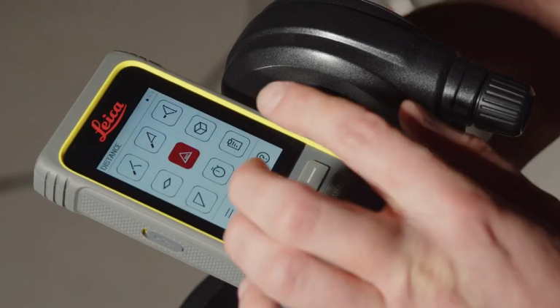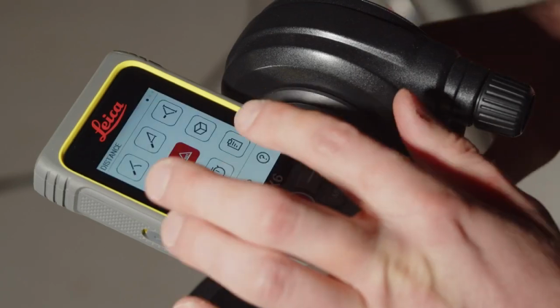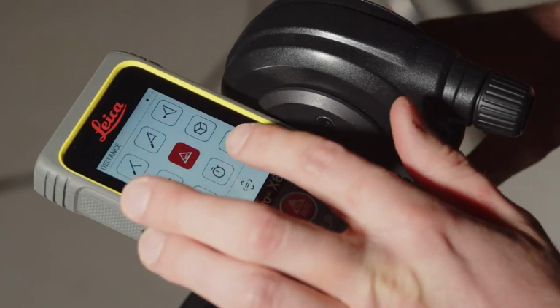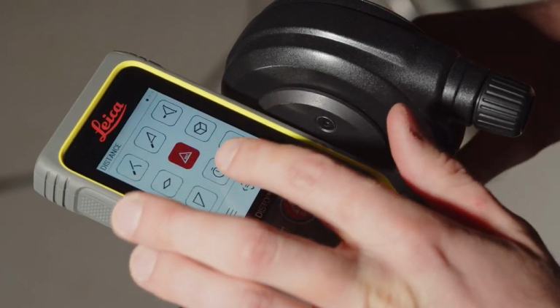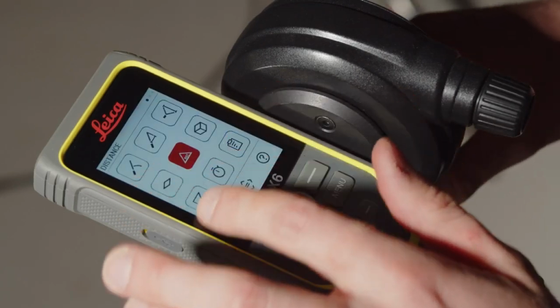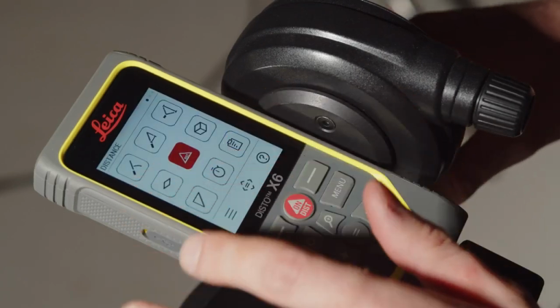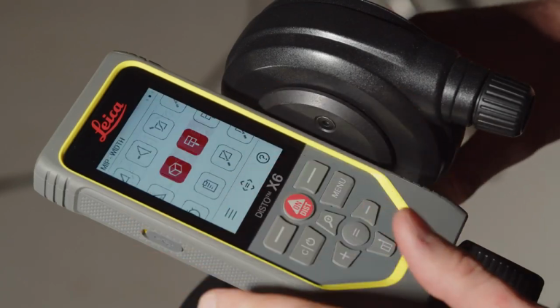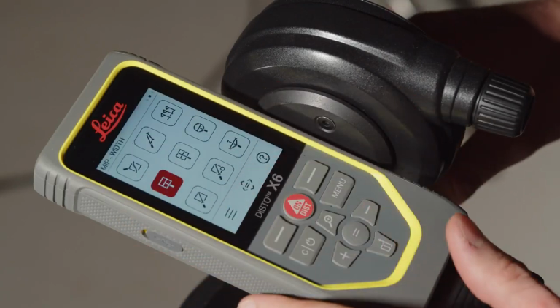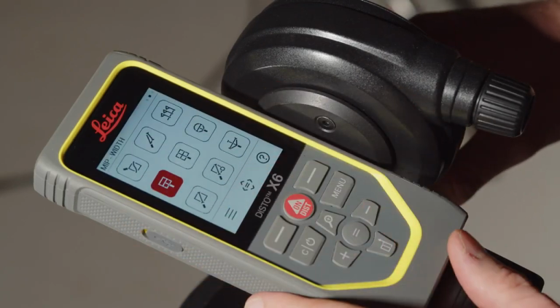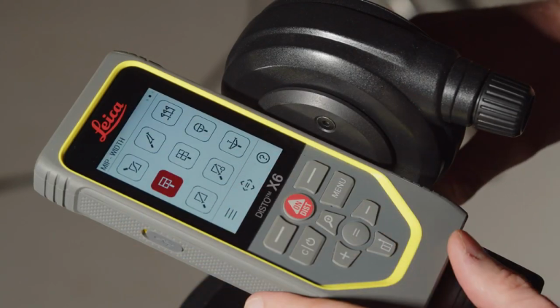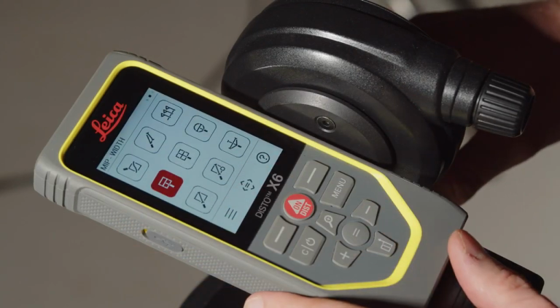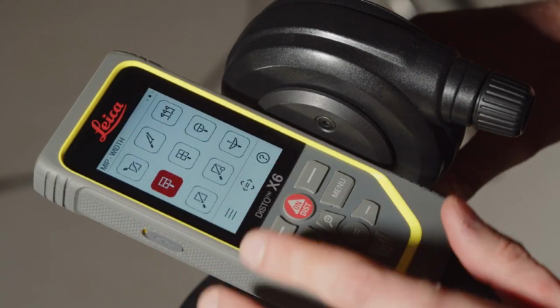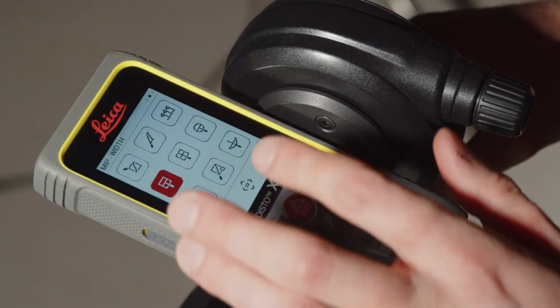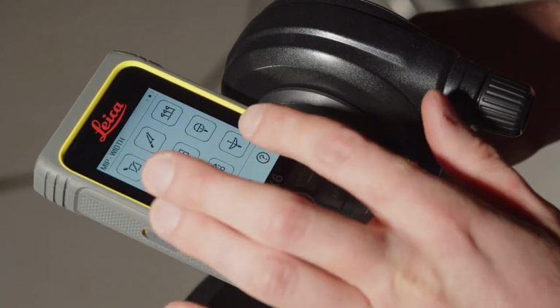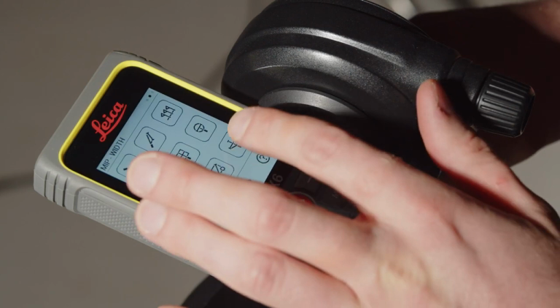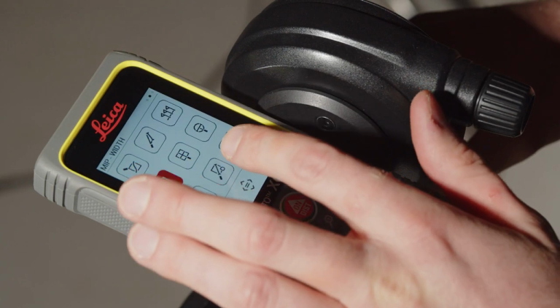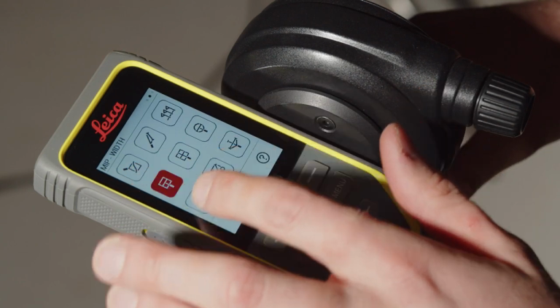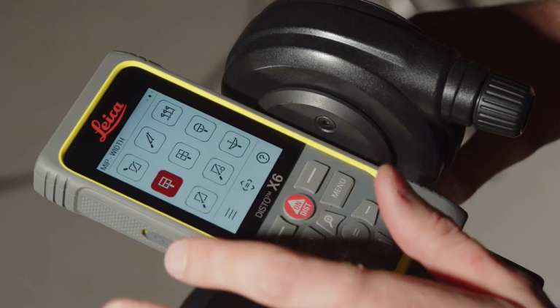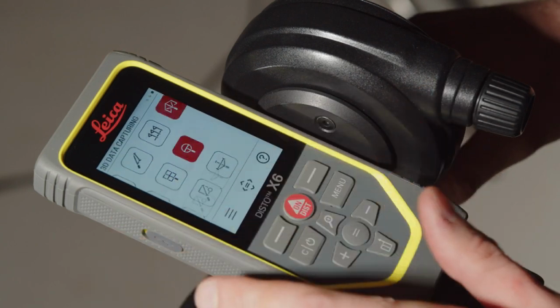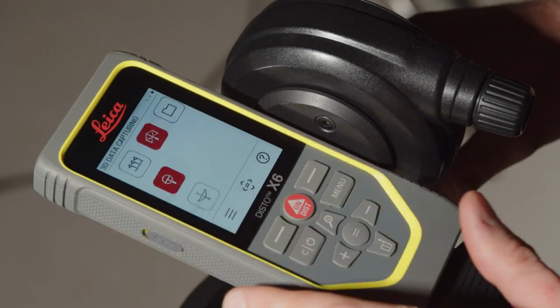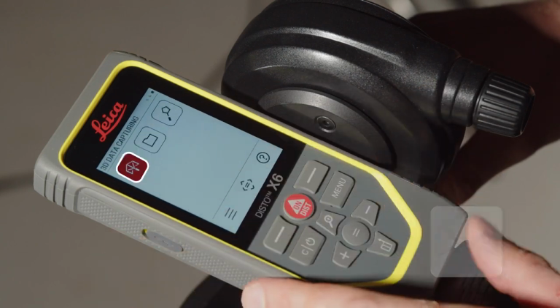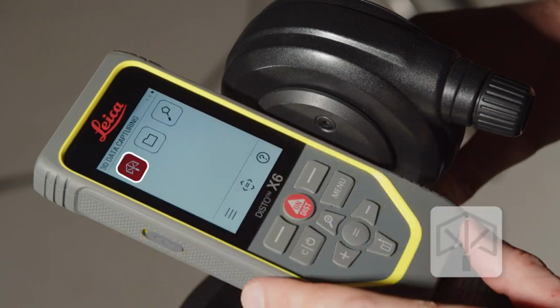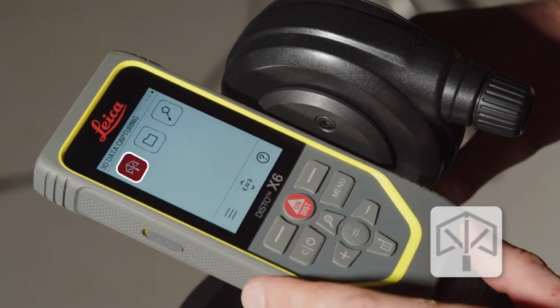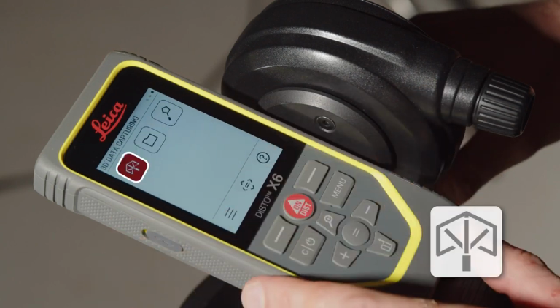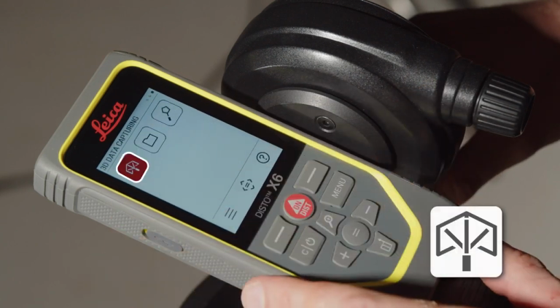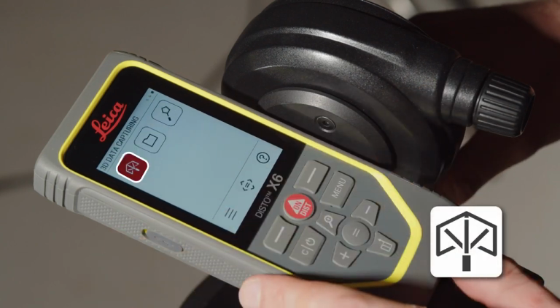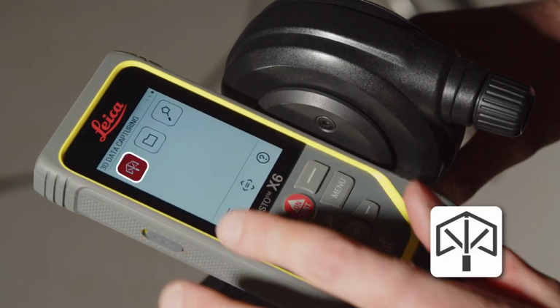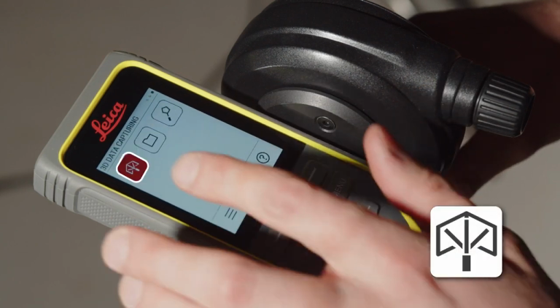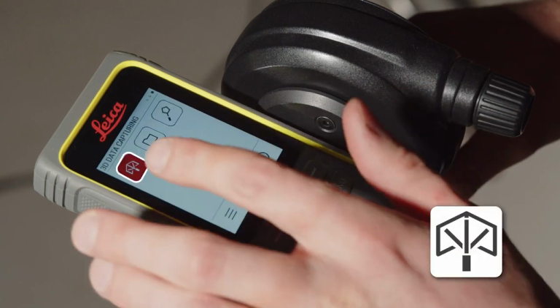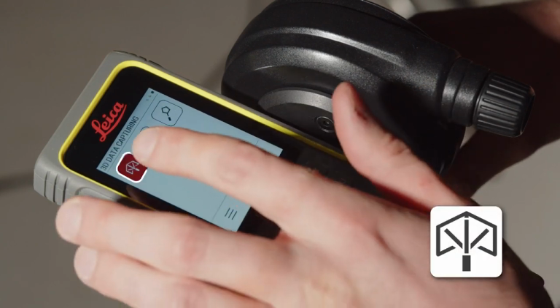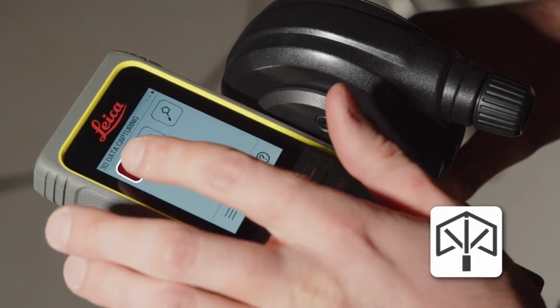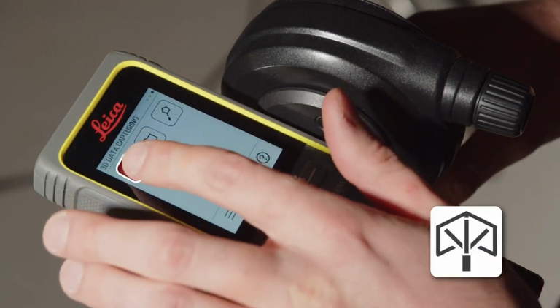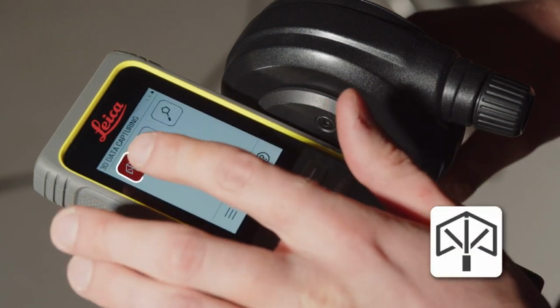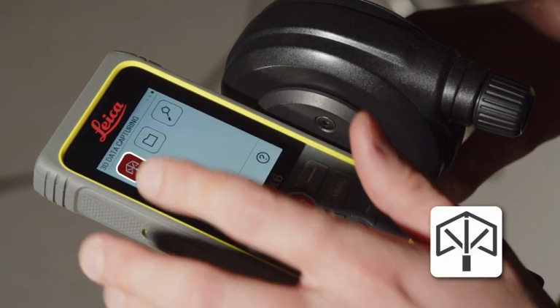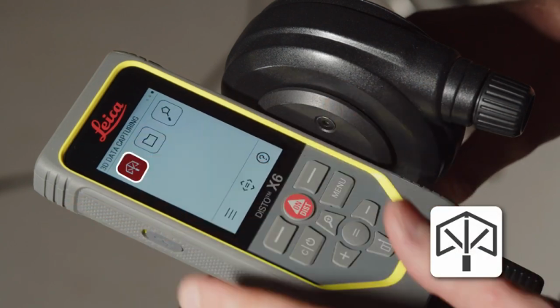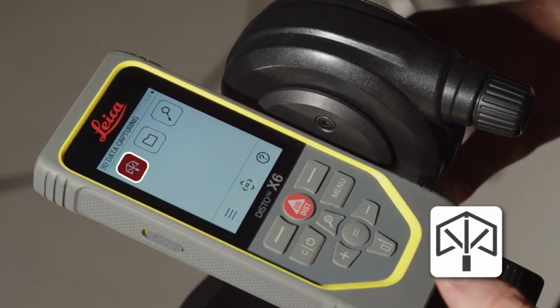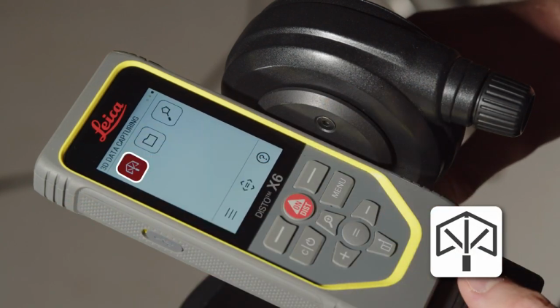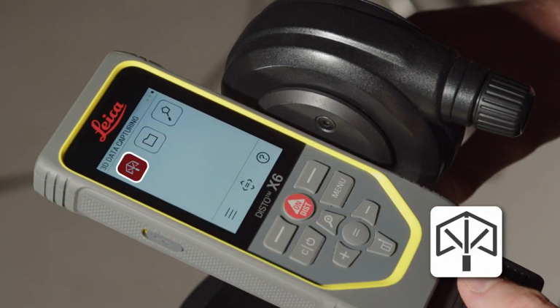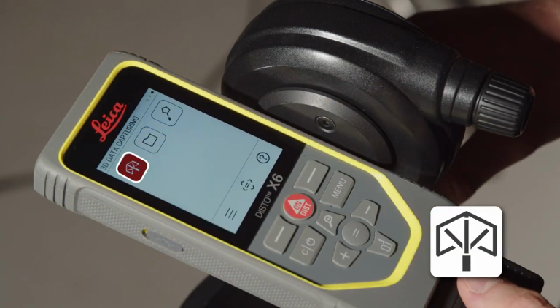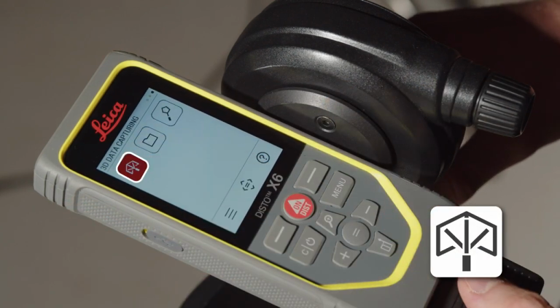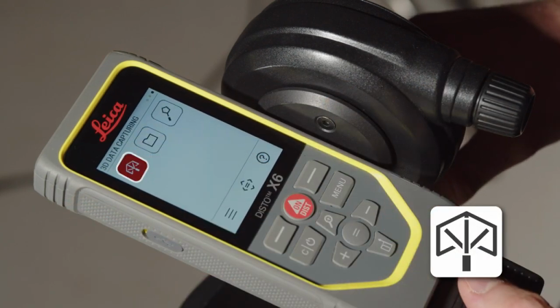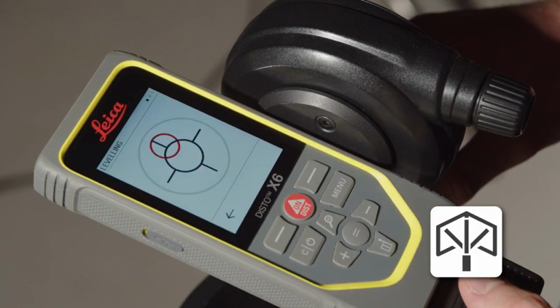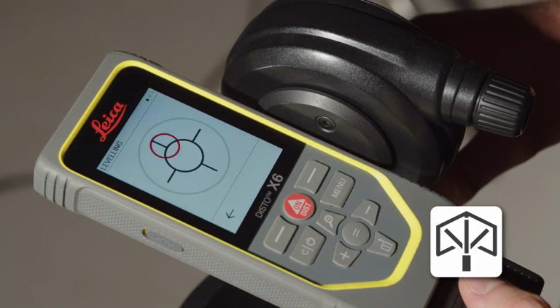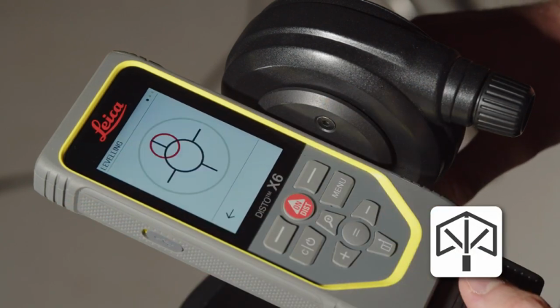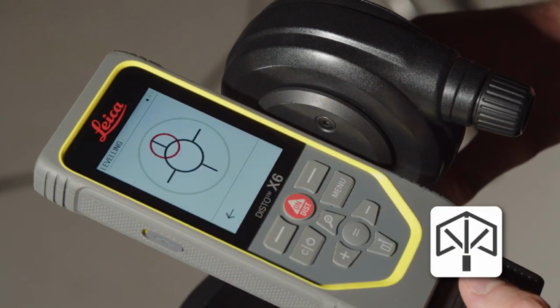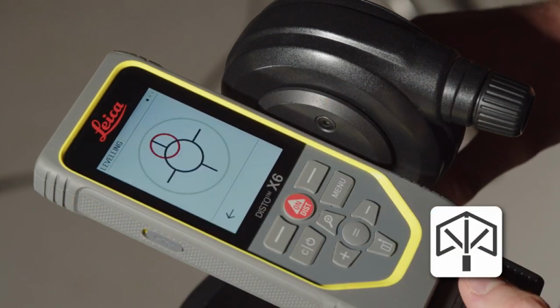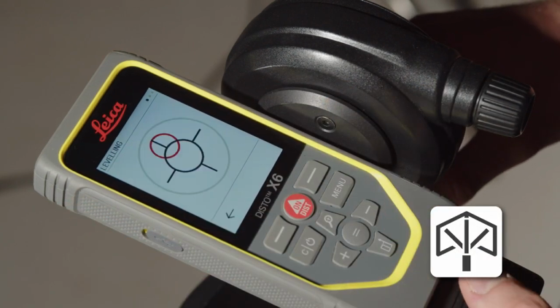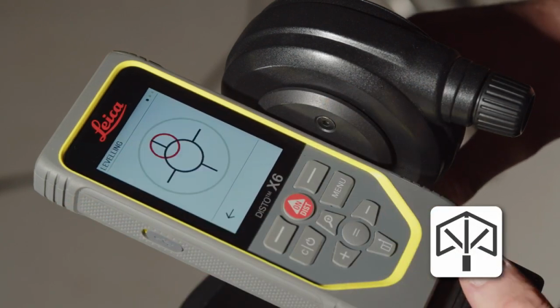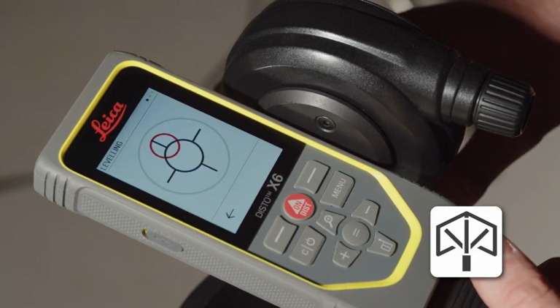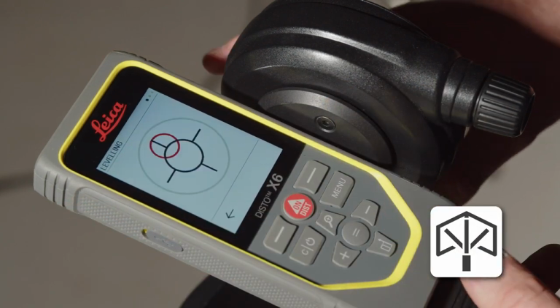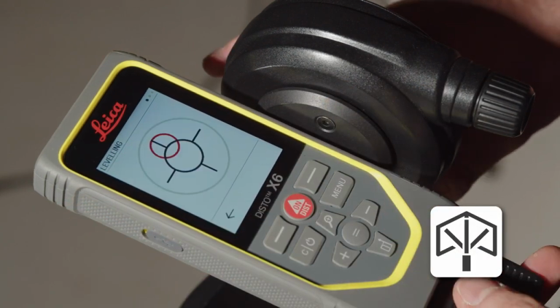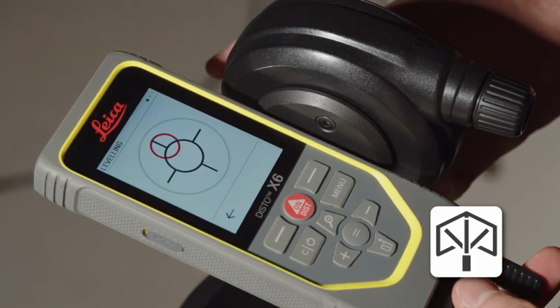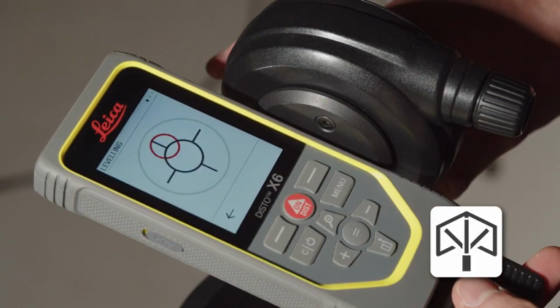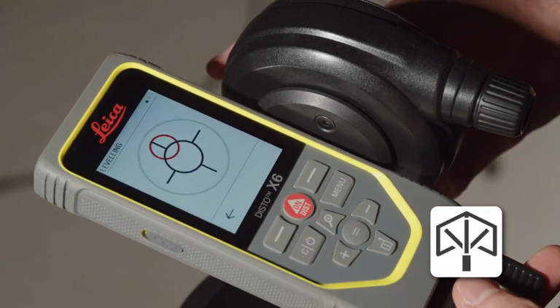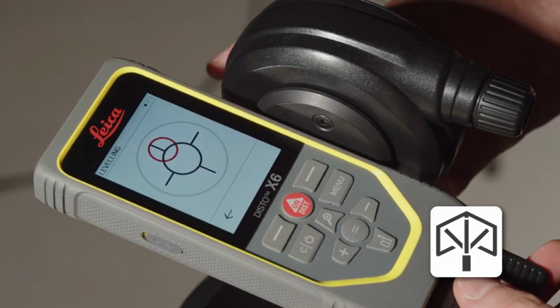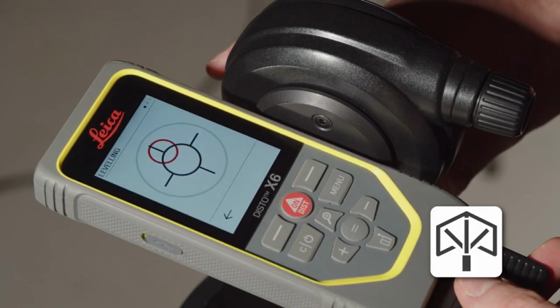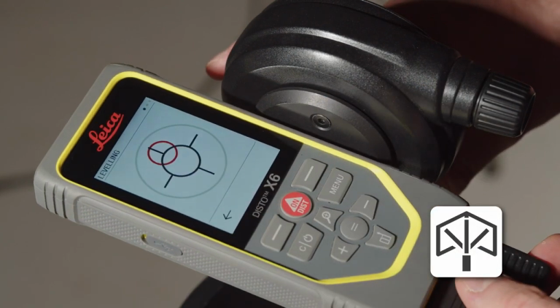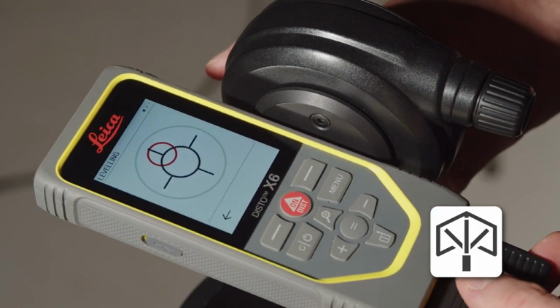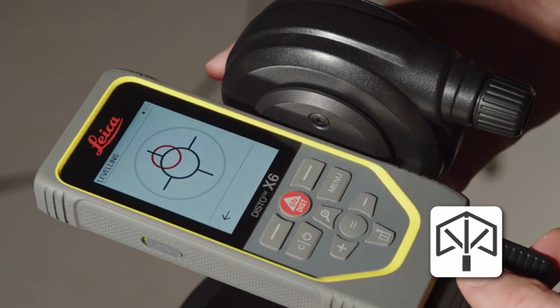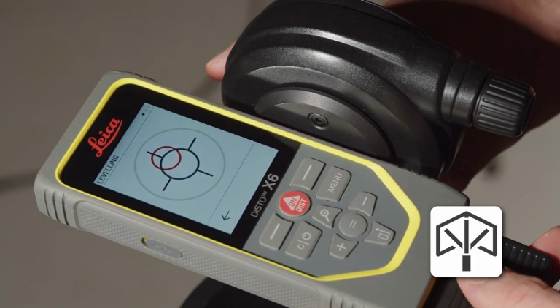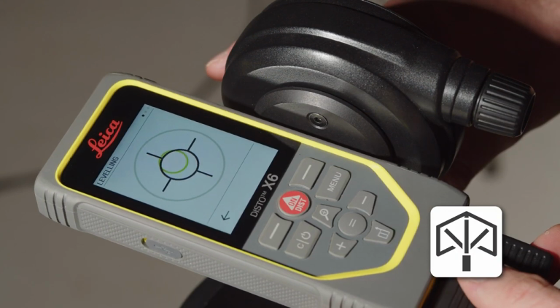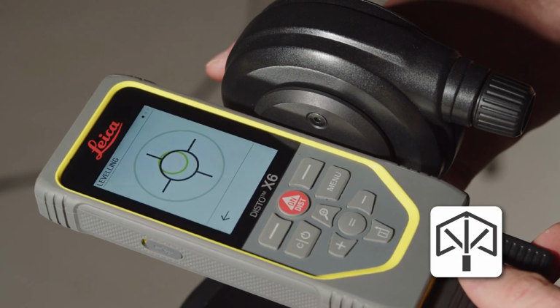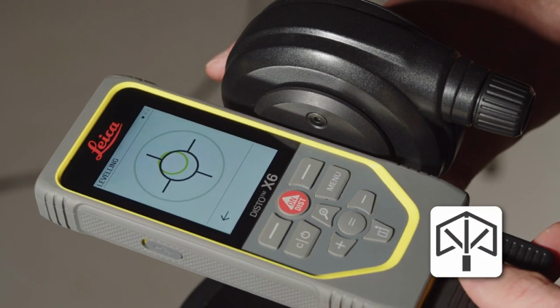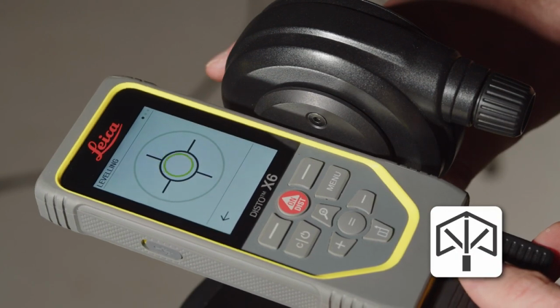Turn on your Disto. Press the menu key and select 3D data capturing. The leveling will start automatically.